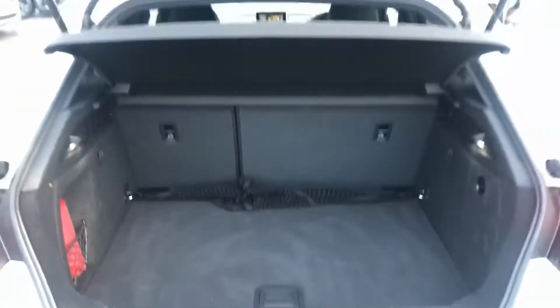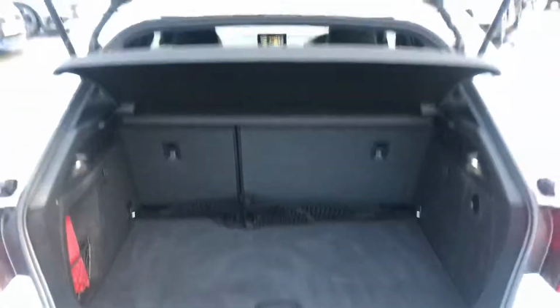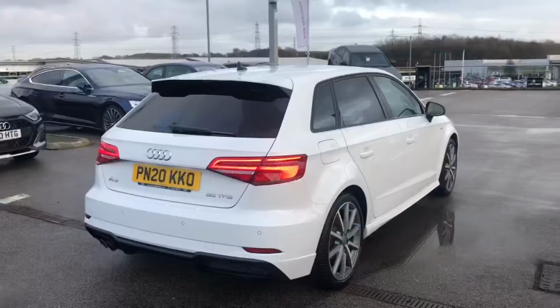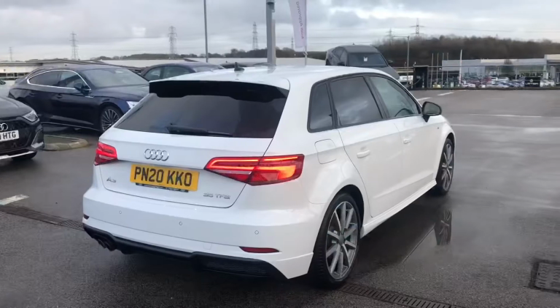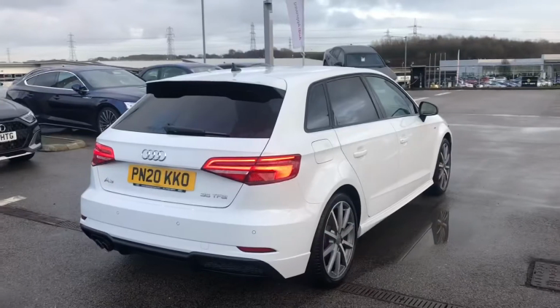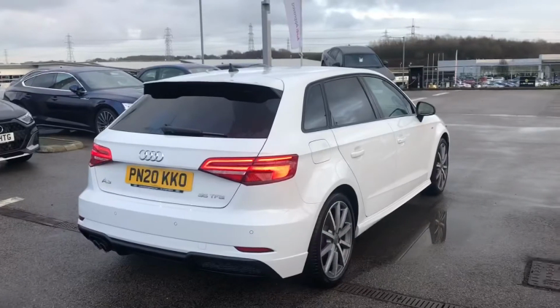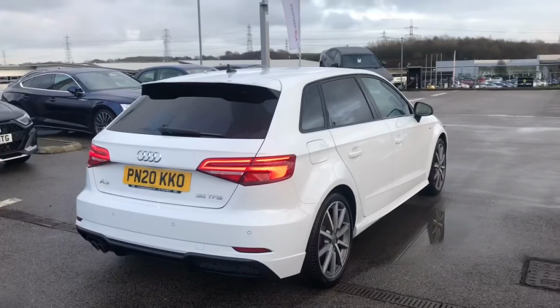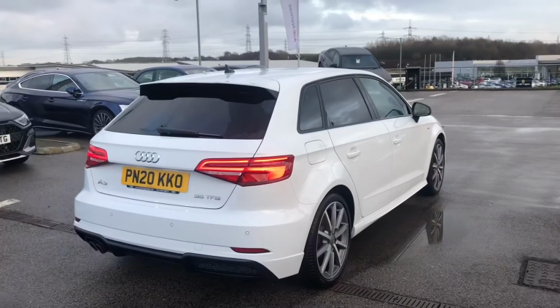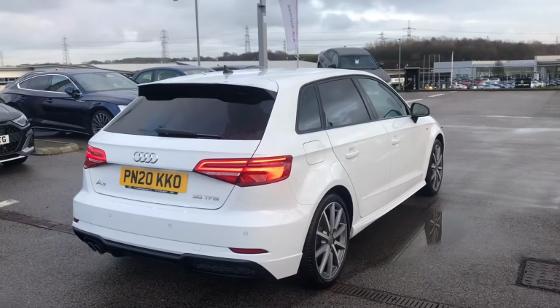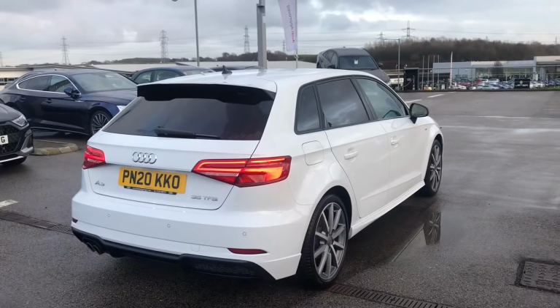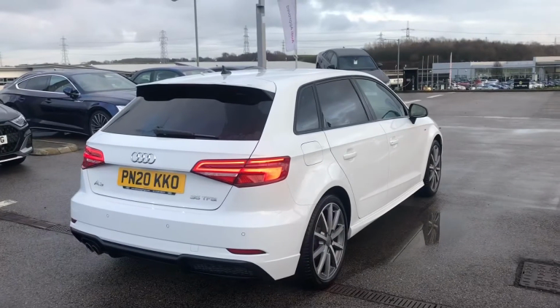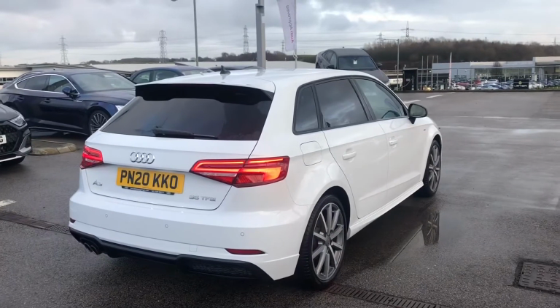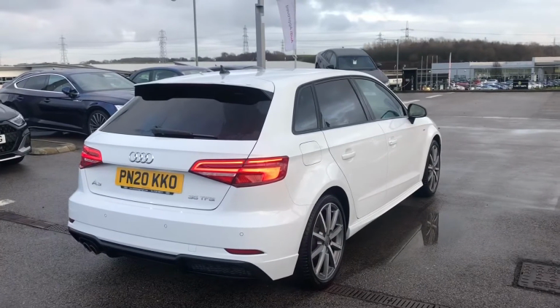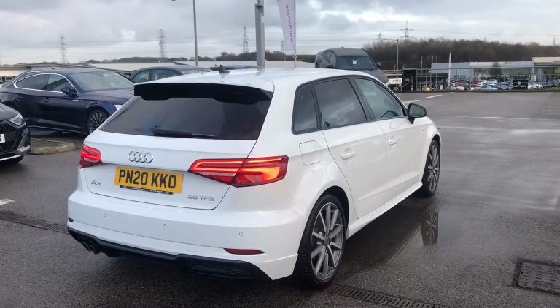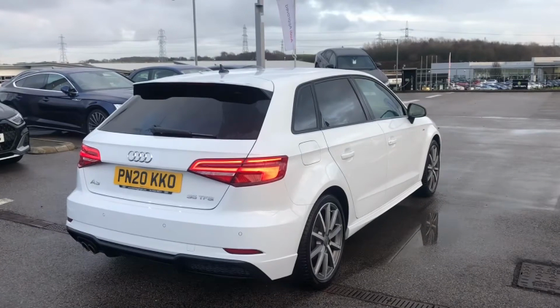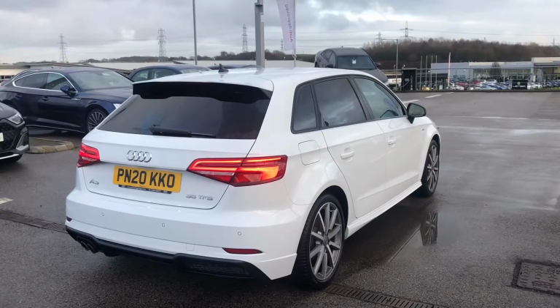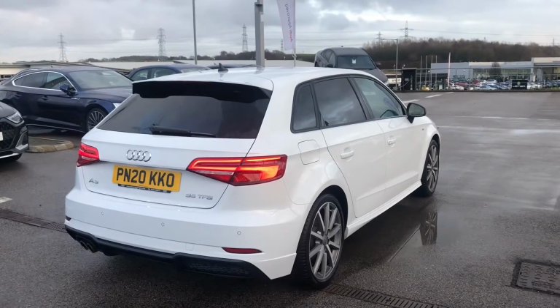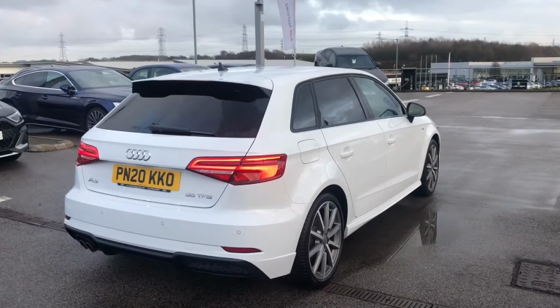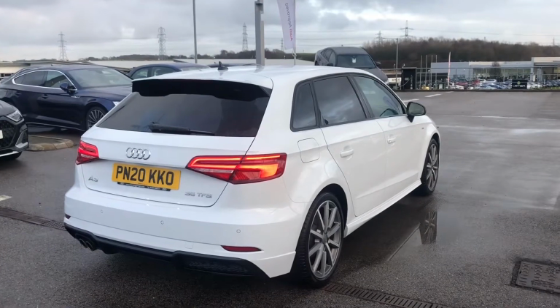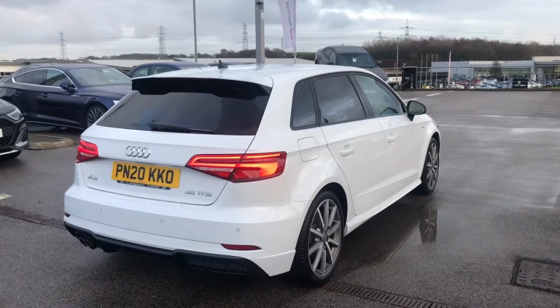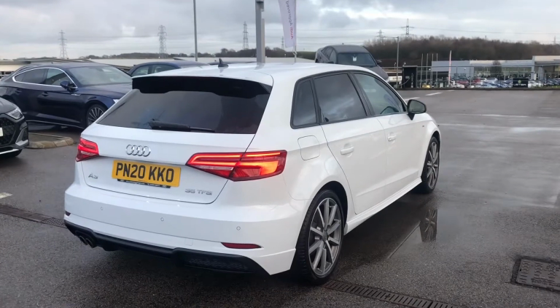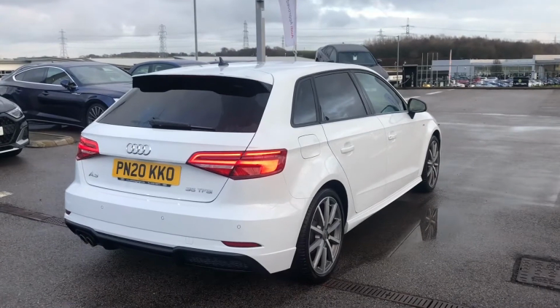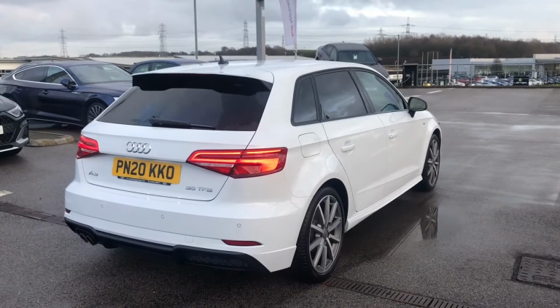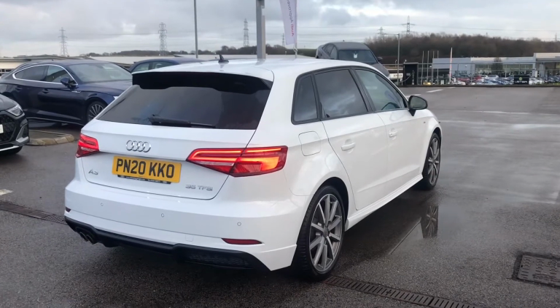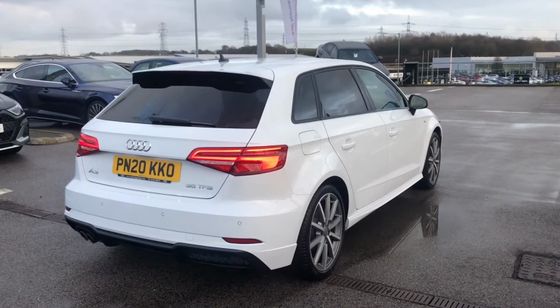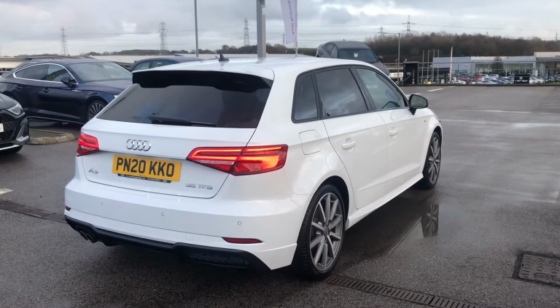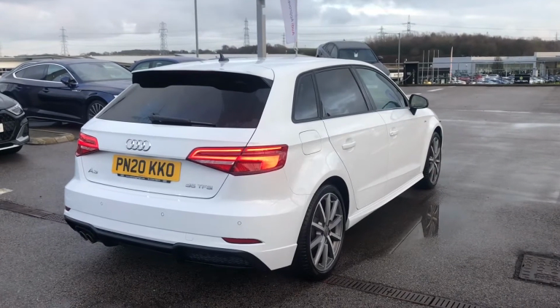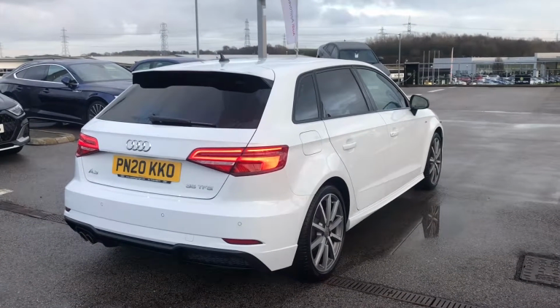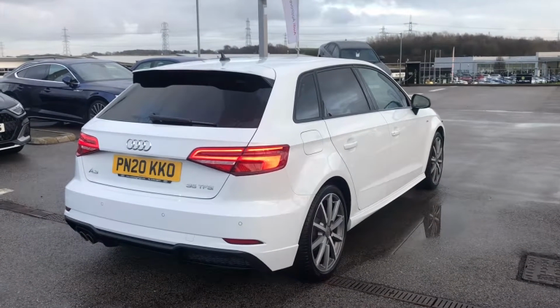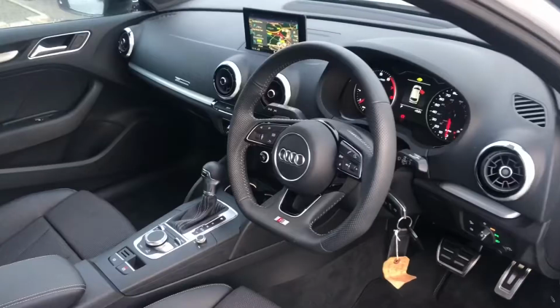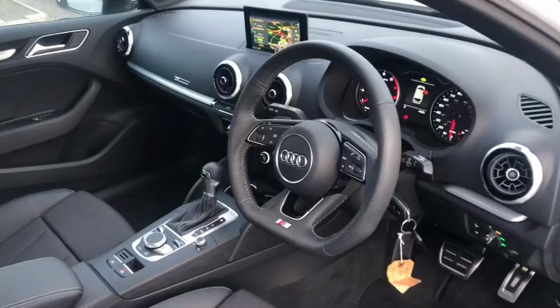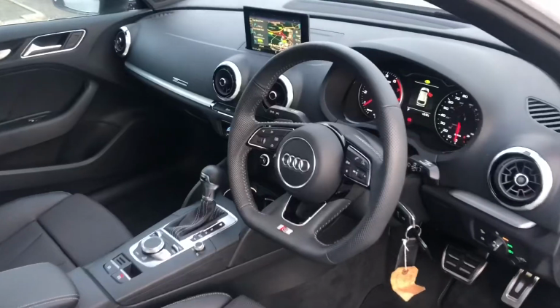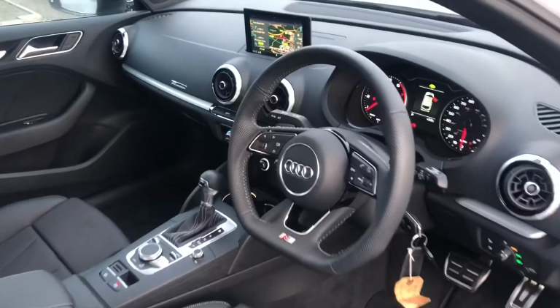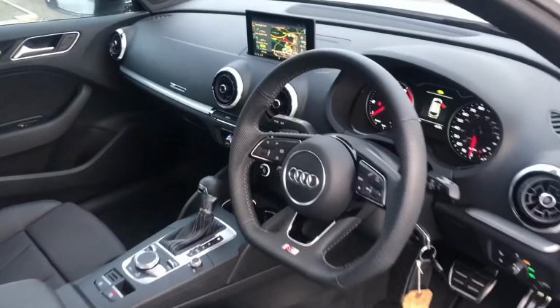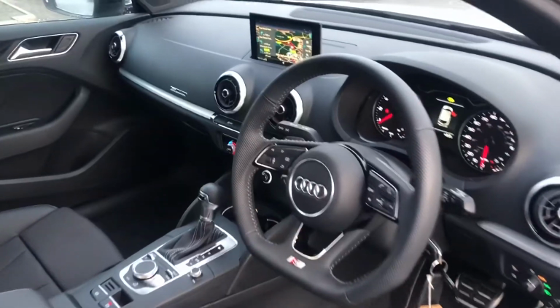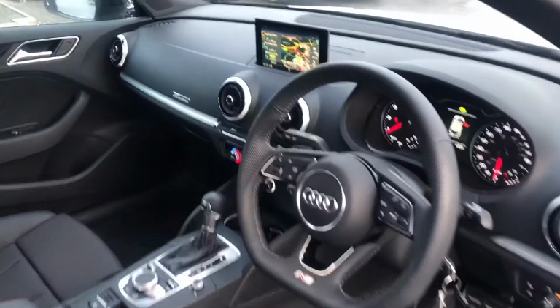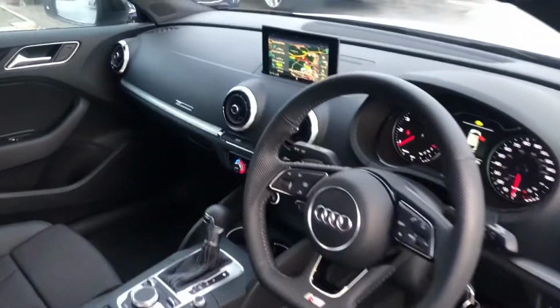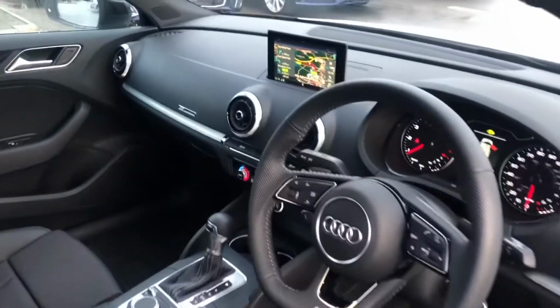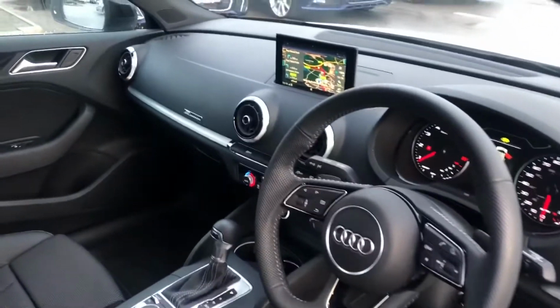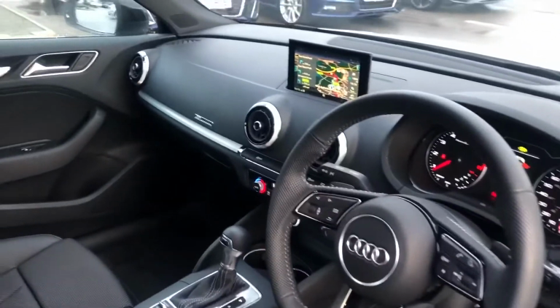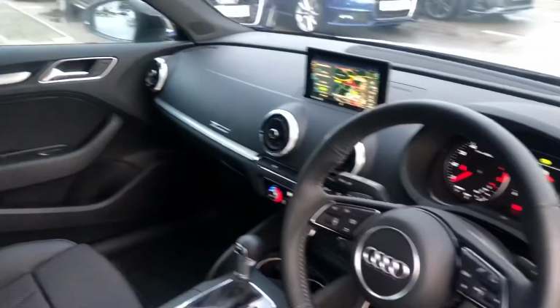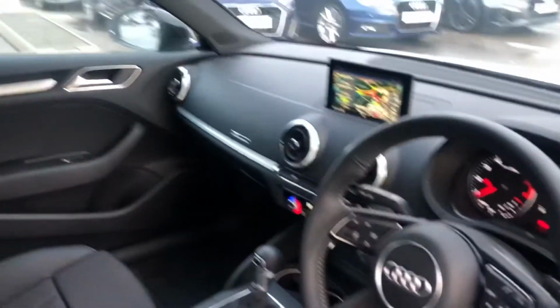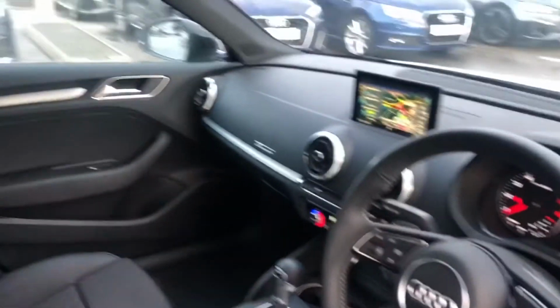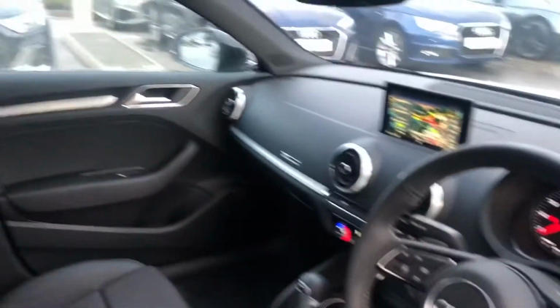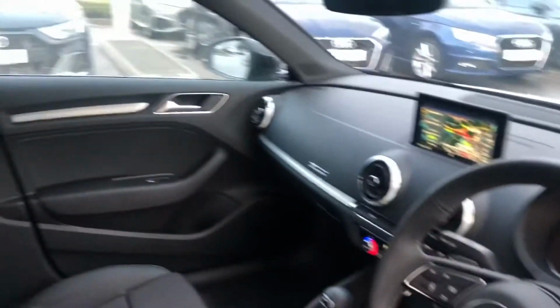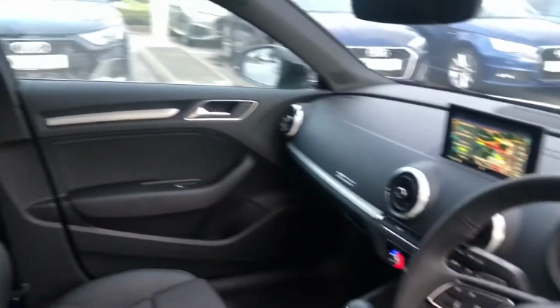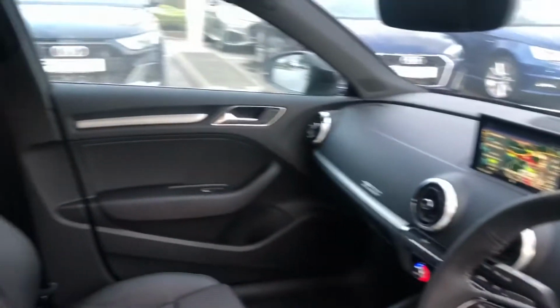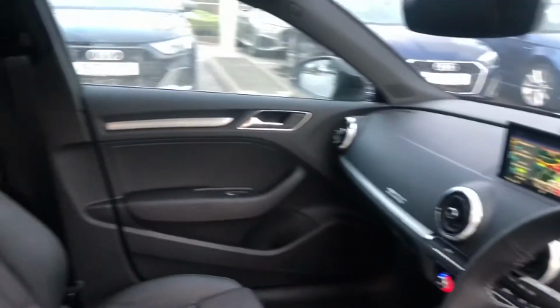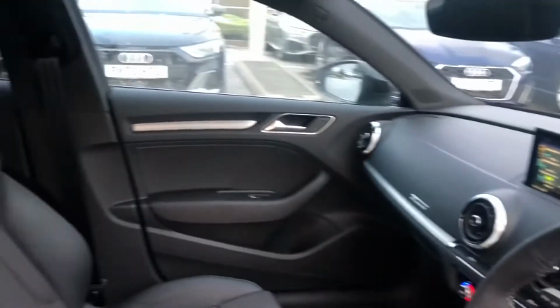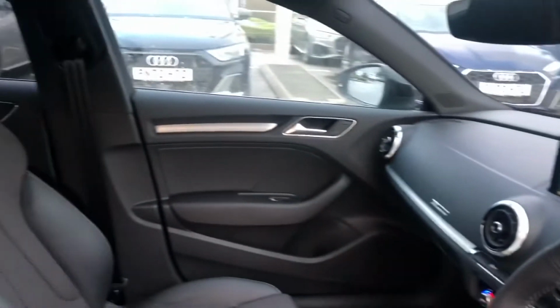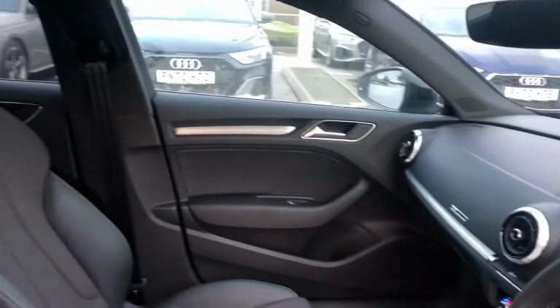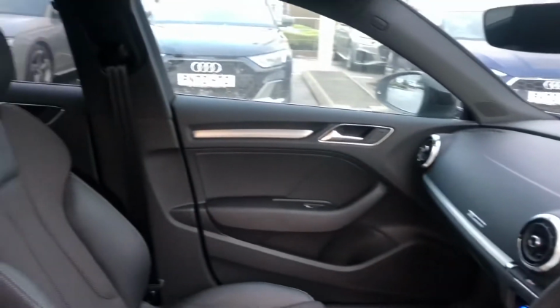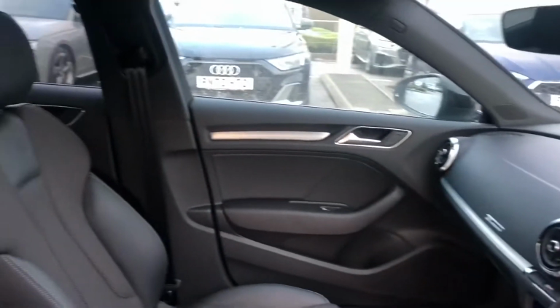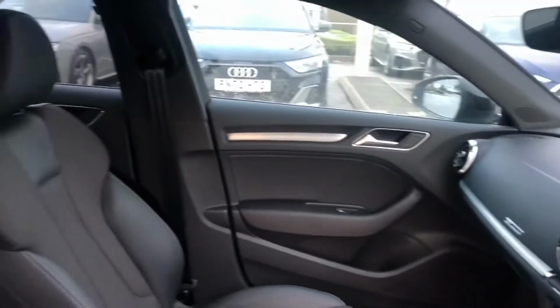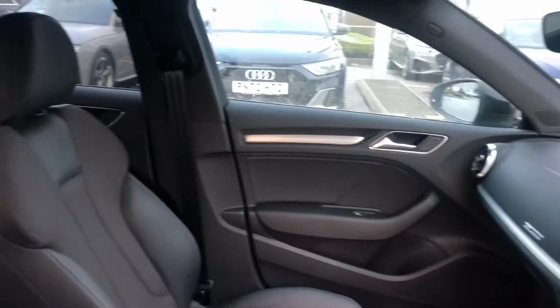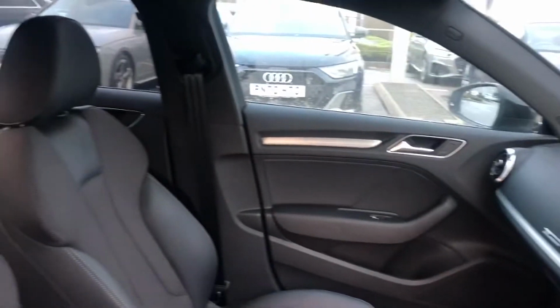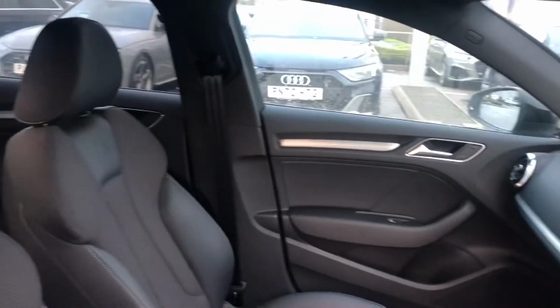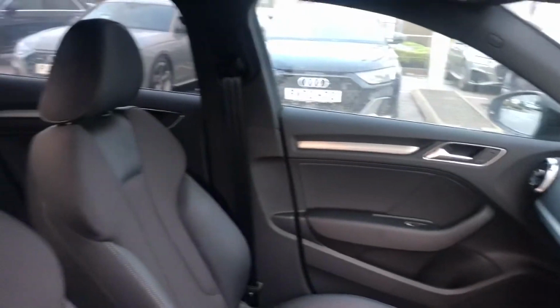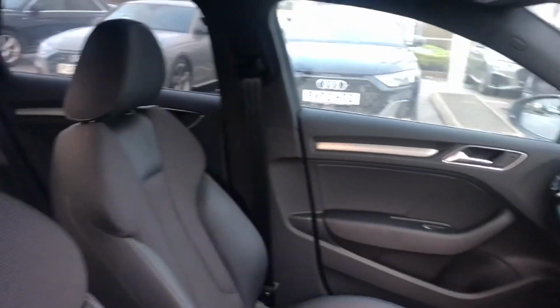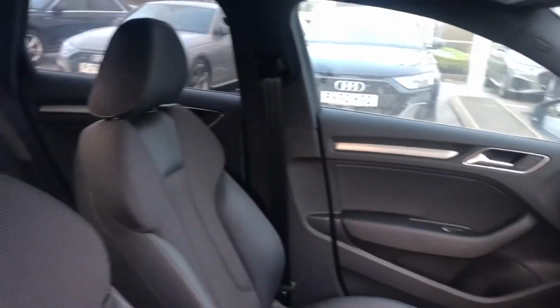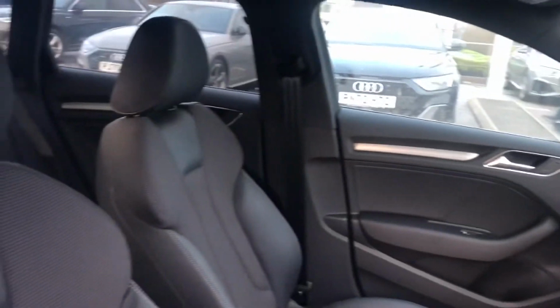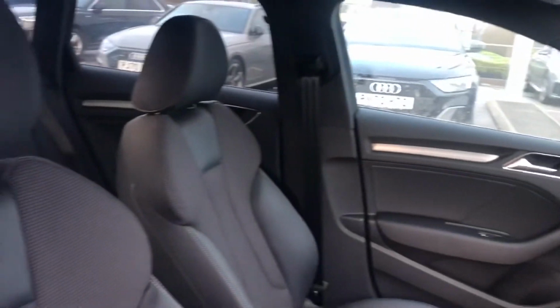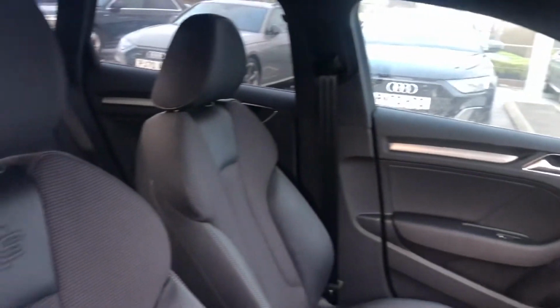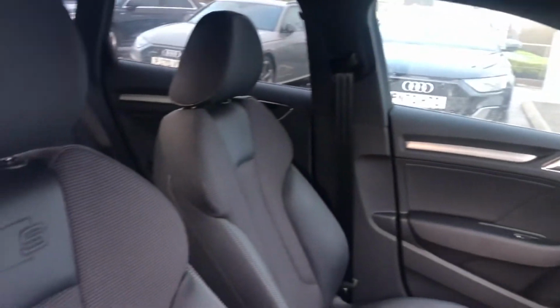We have a really spacious boot, and it is an Audi approved car so it does come with 12 months roadside assistance.